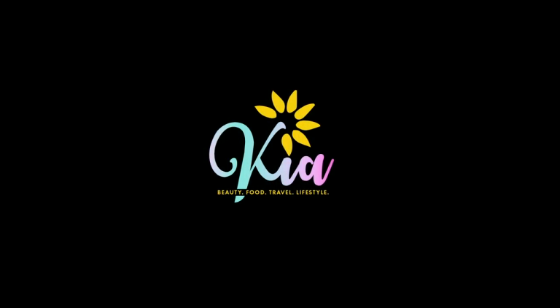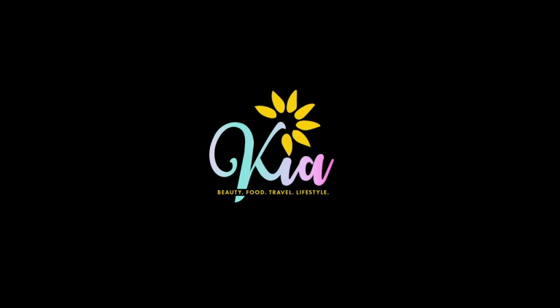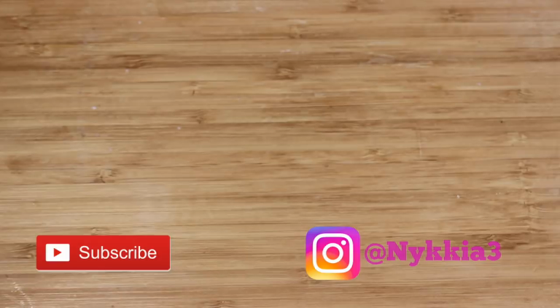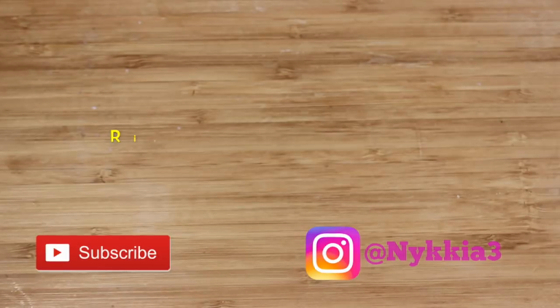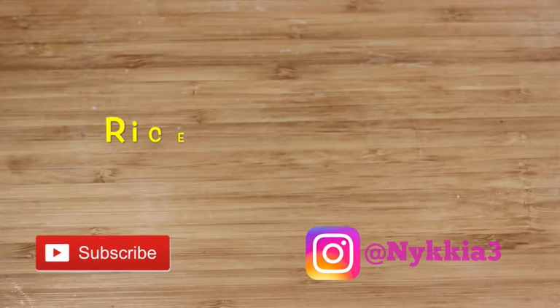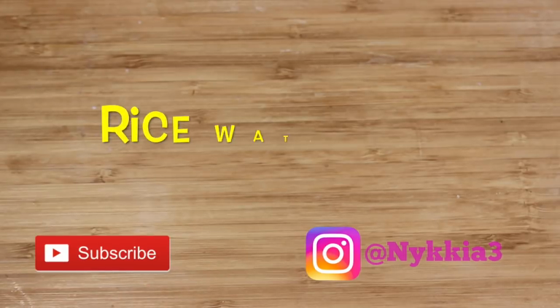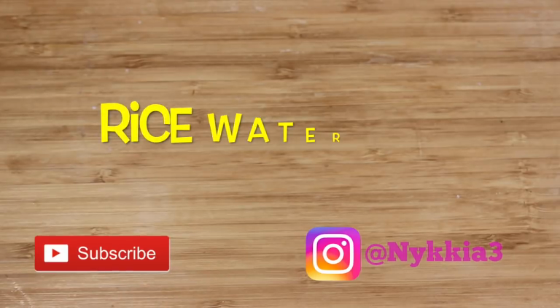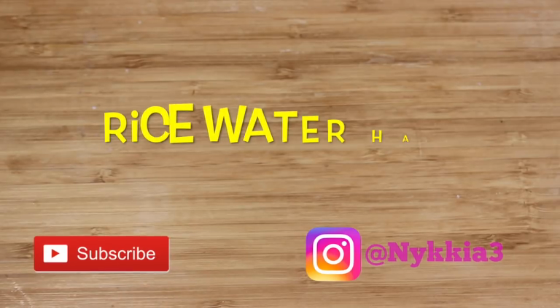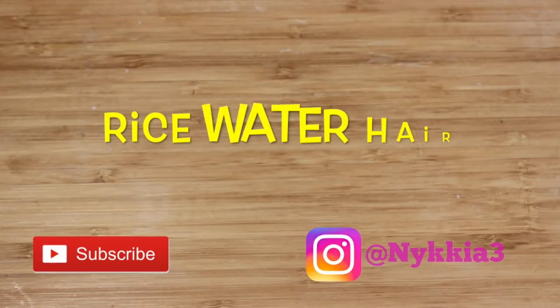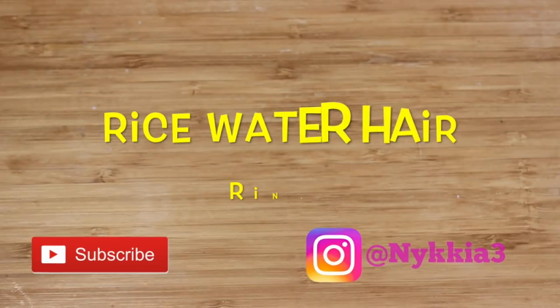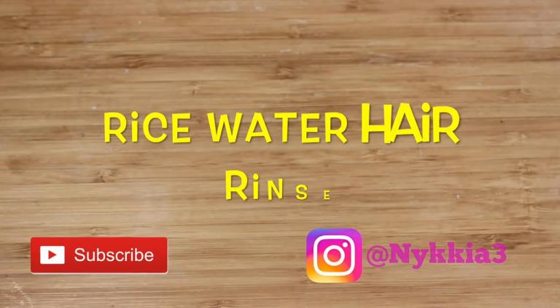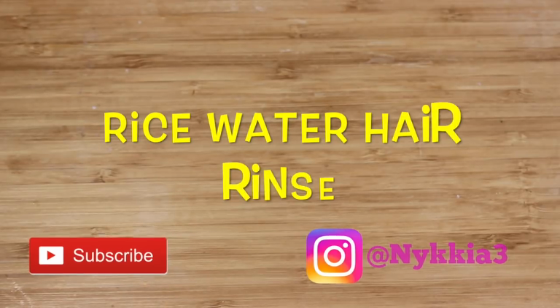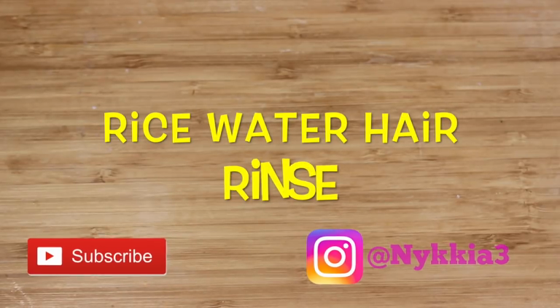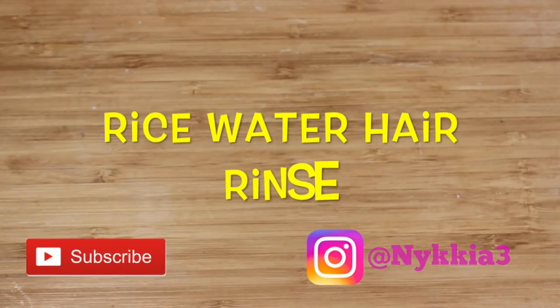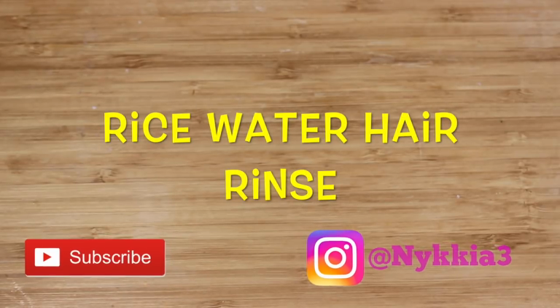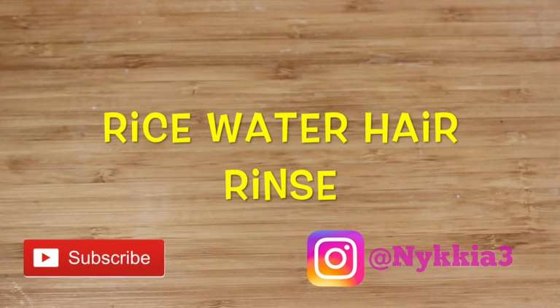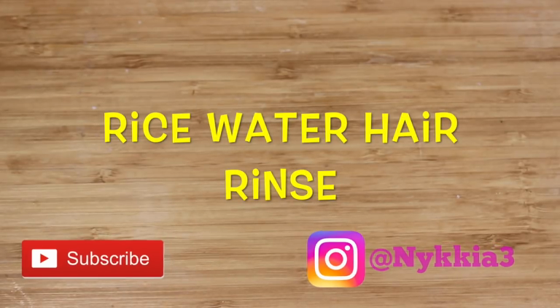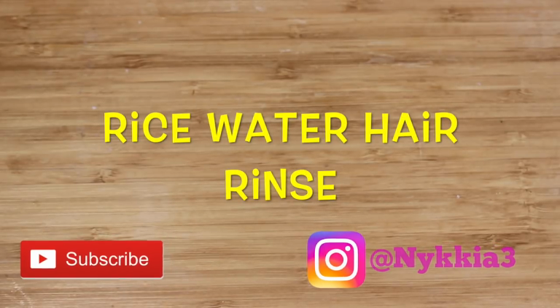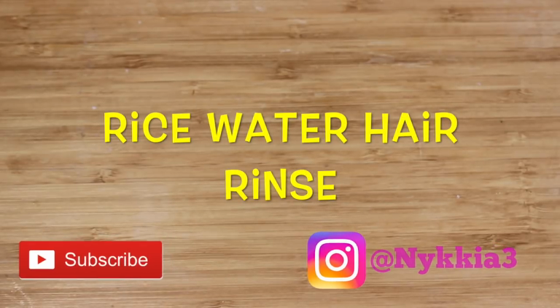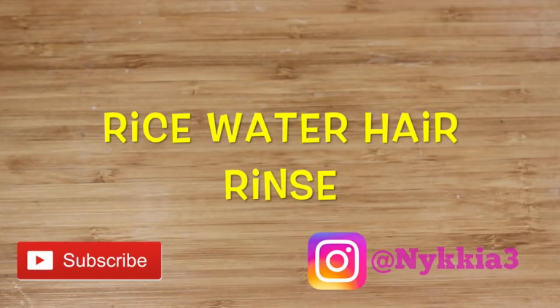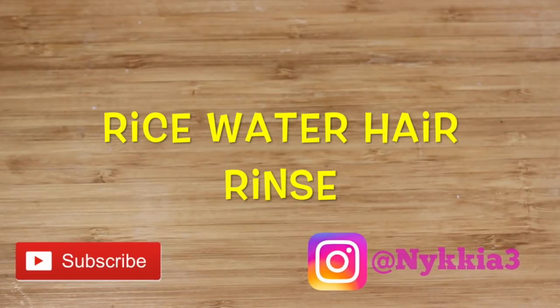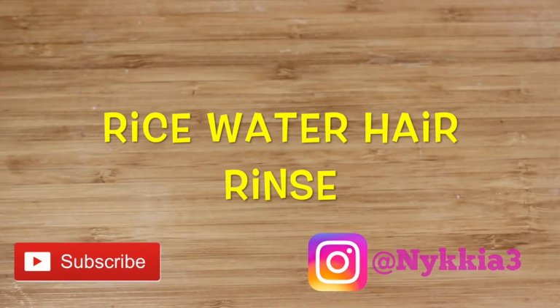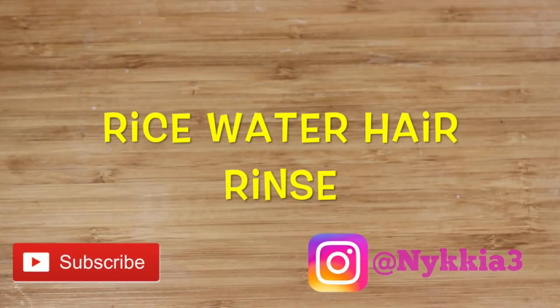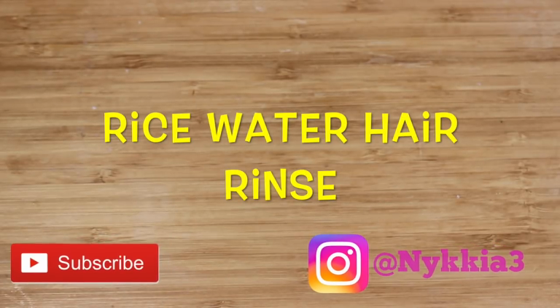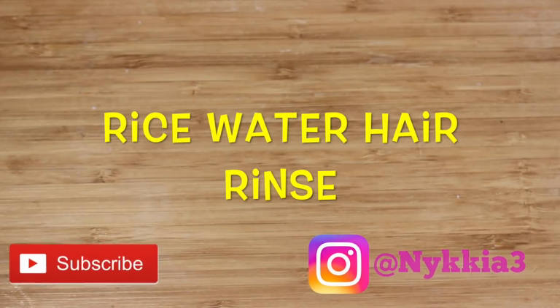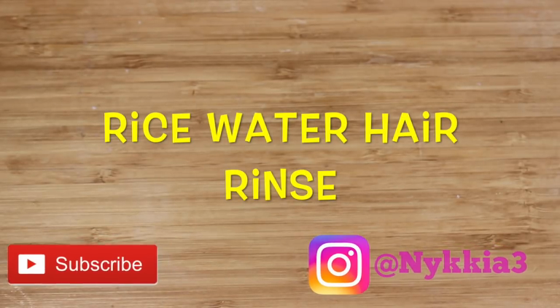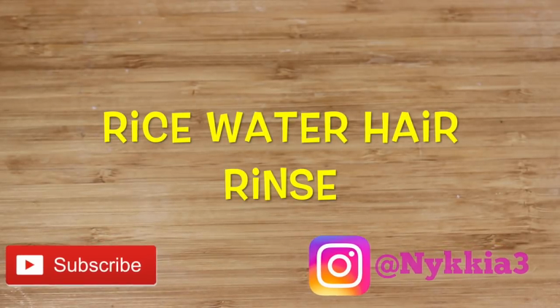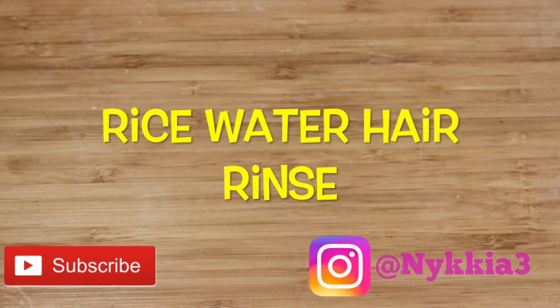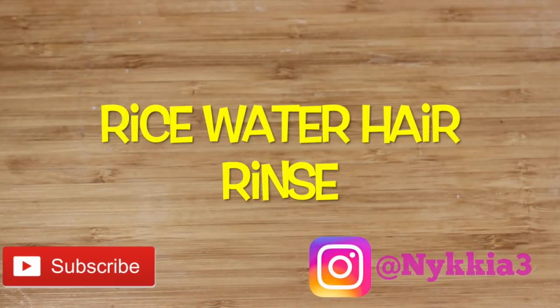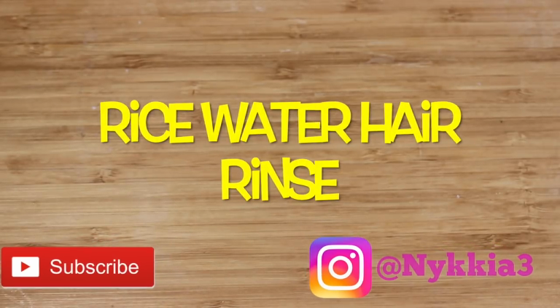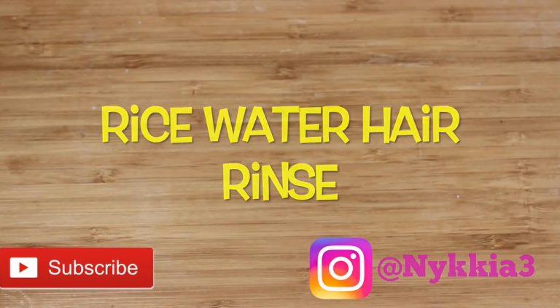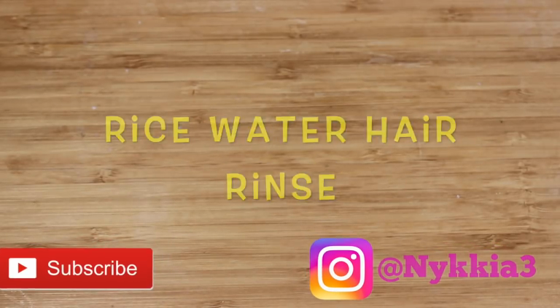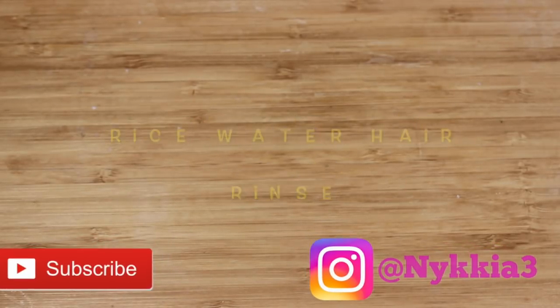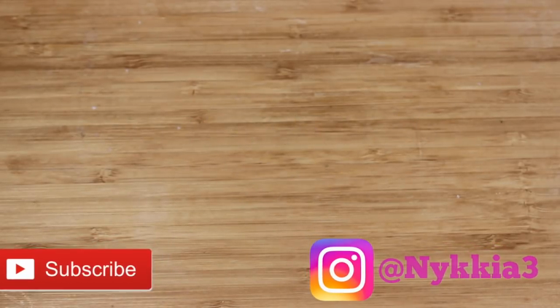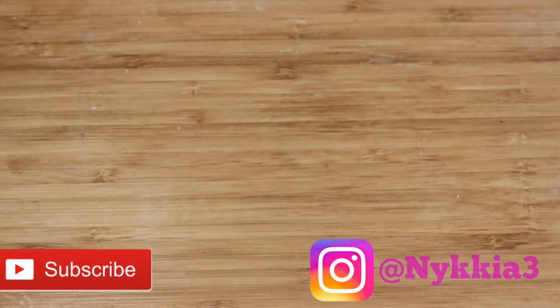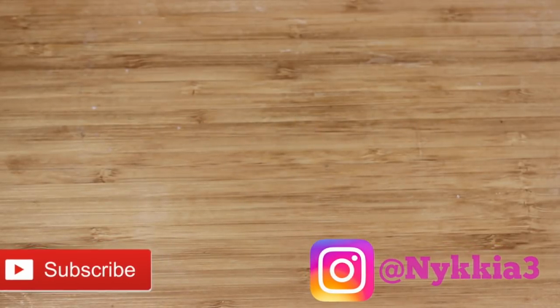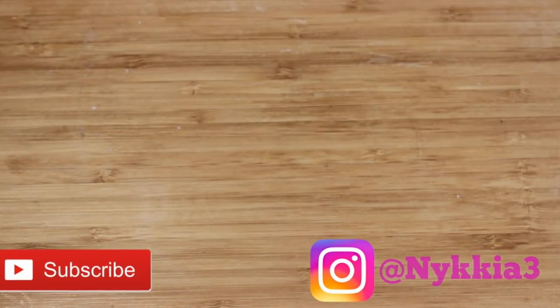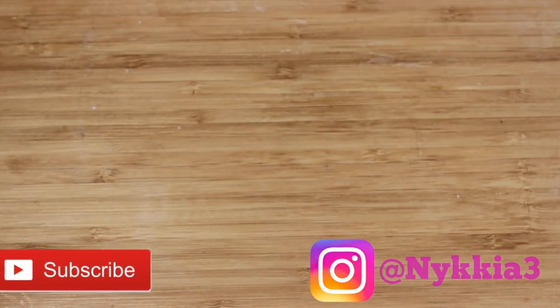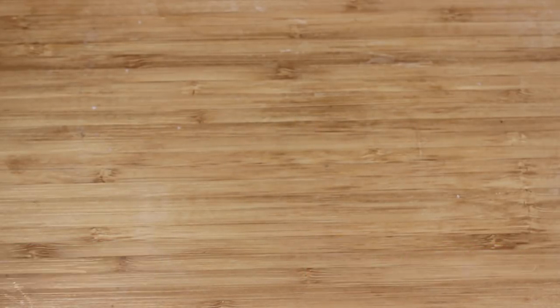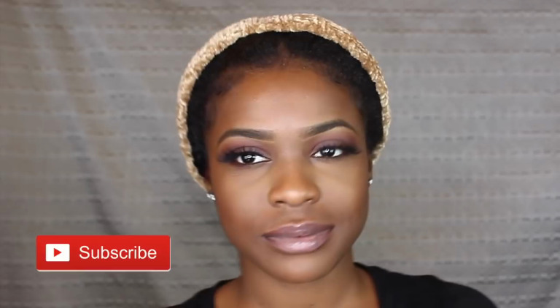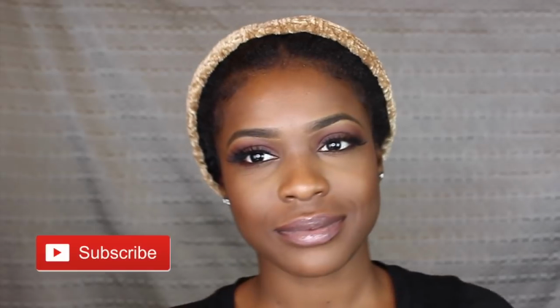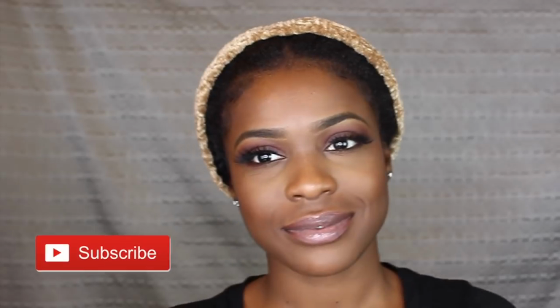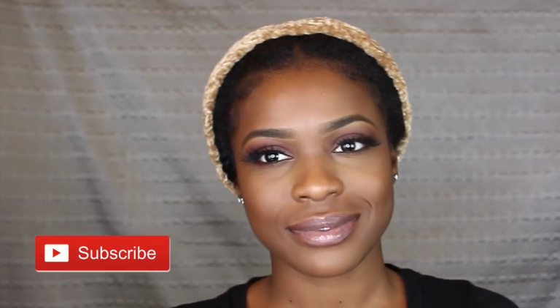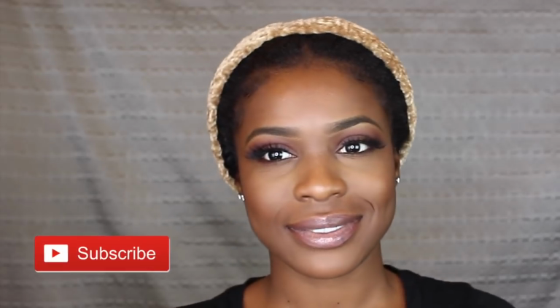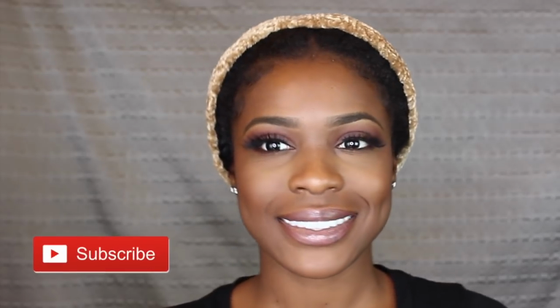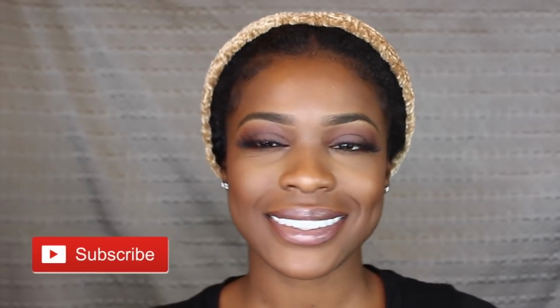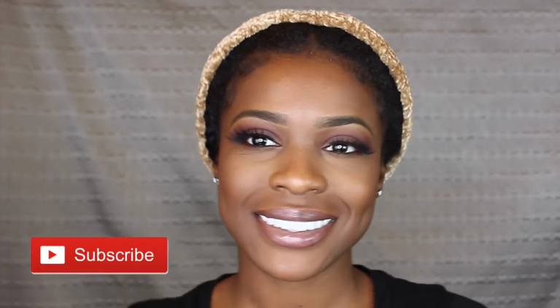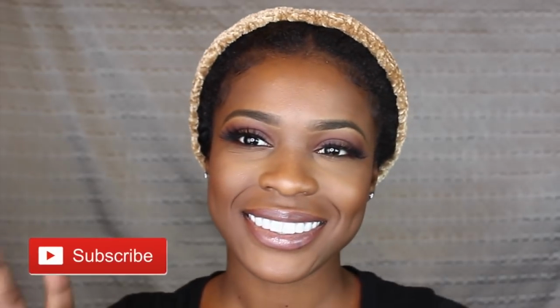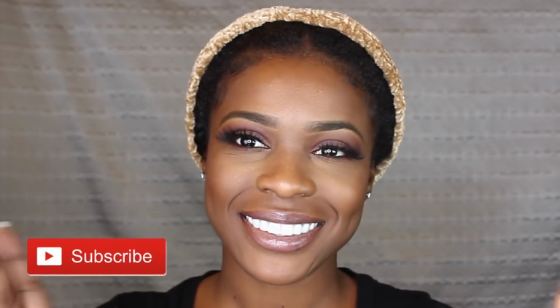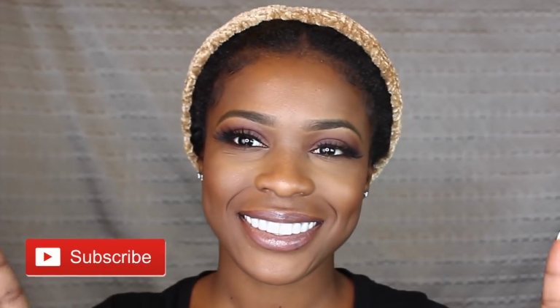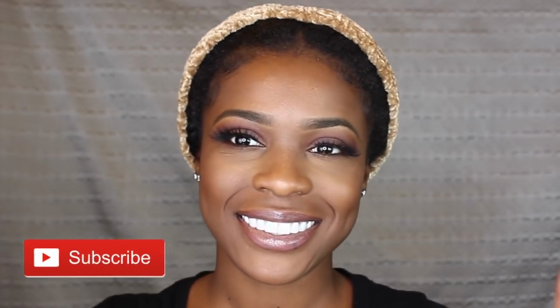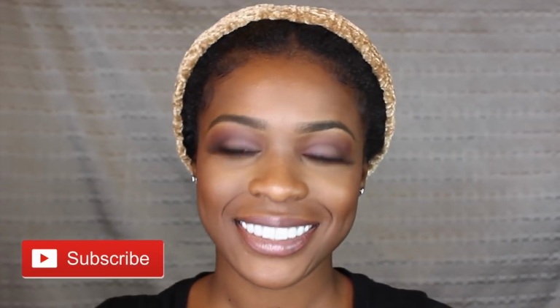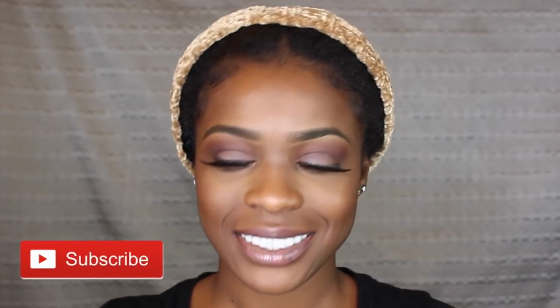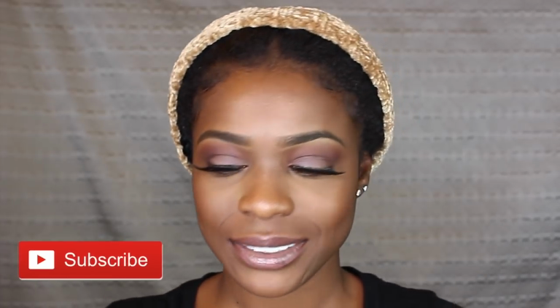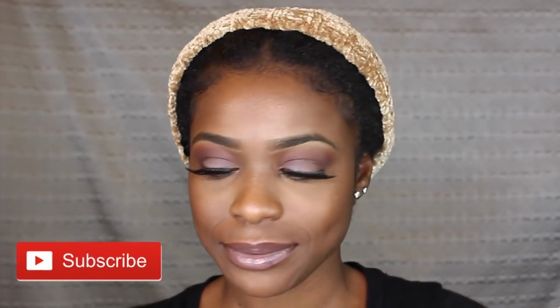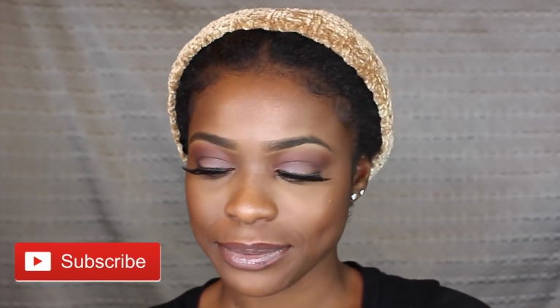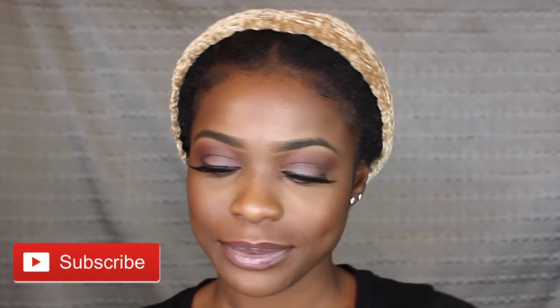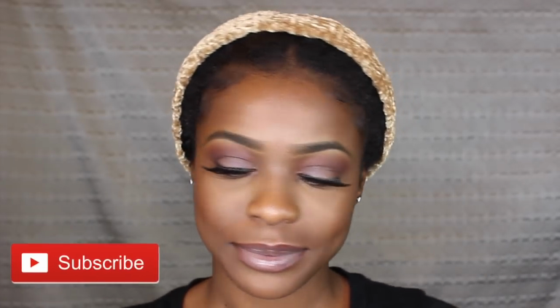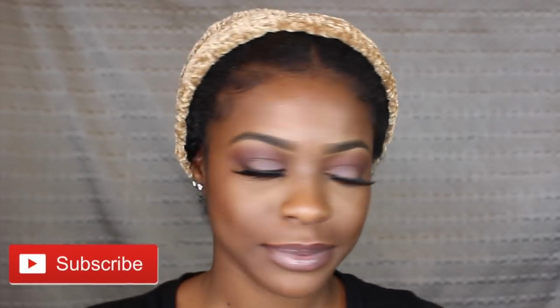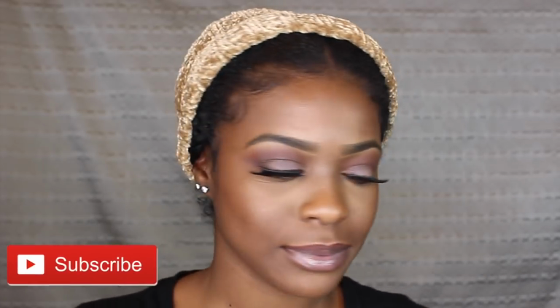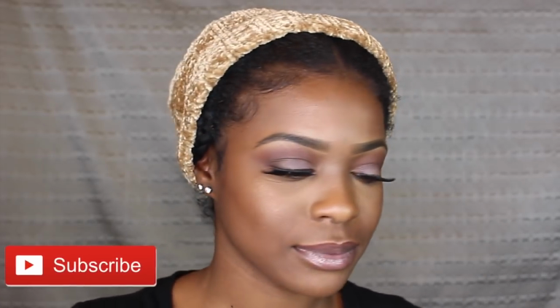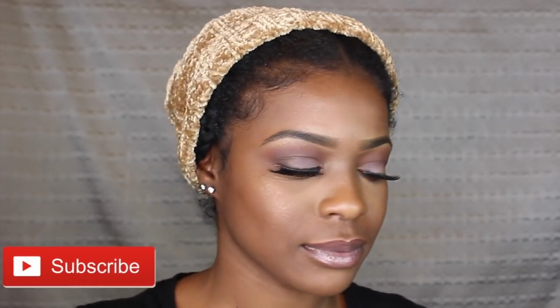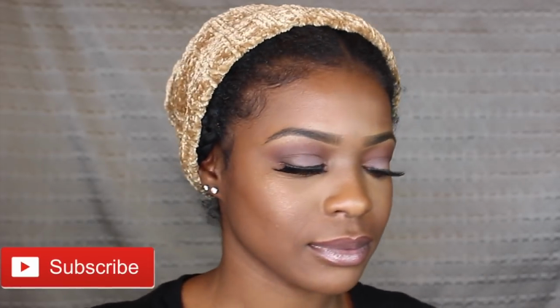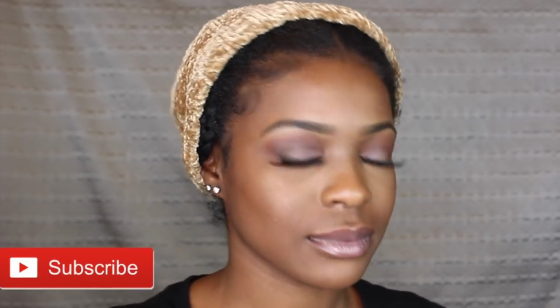Hi guys, welcome back to my channel. For today's video I'm going to be showing you how to do a rice water rinse on your natural hair.